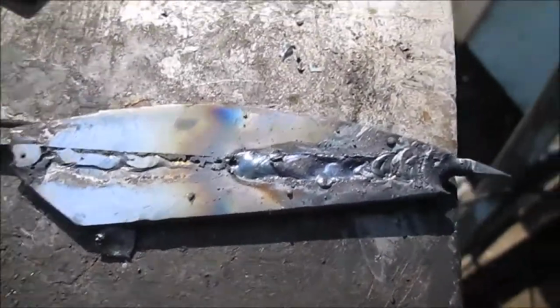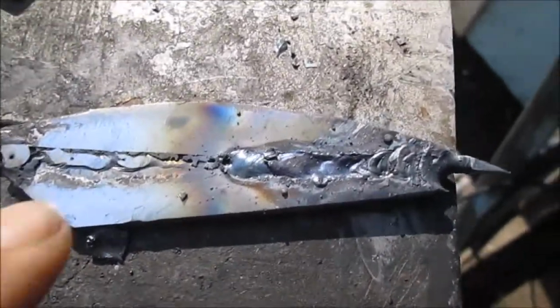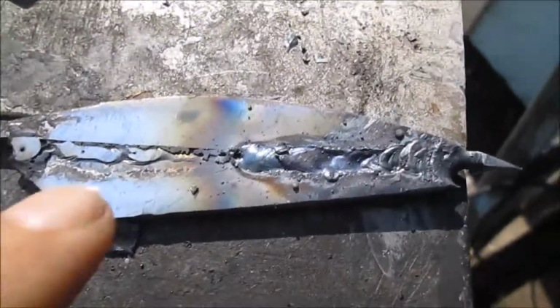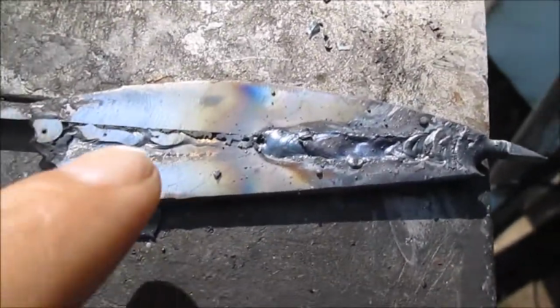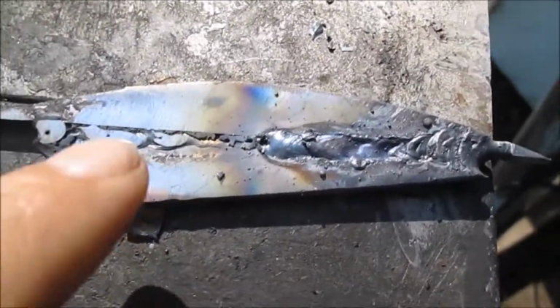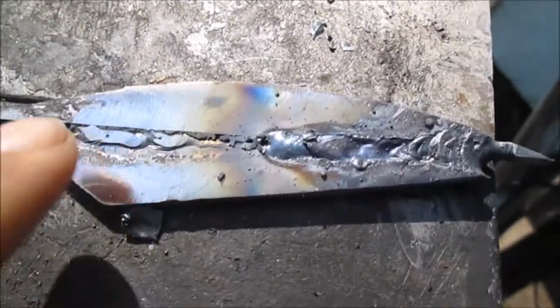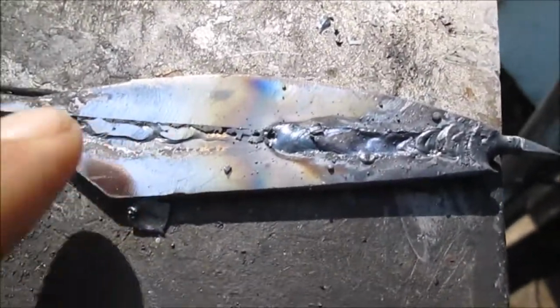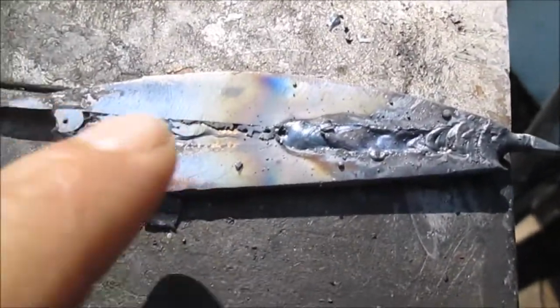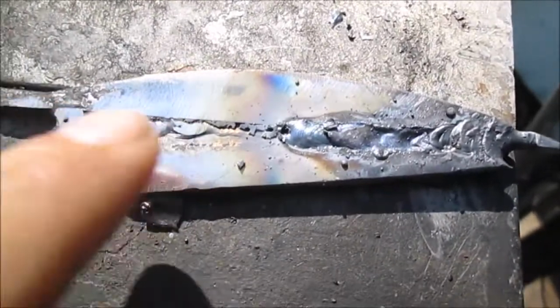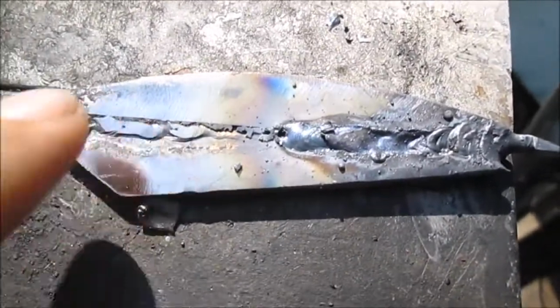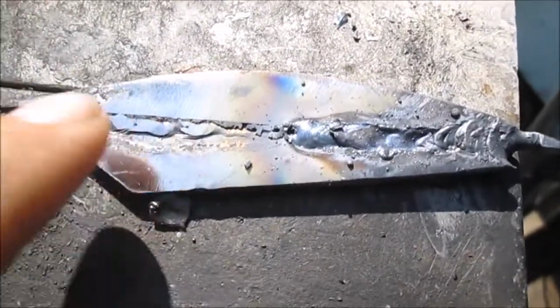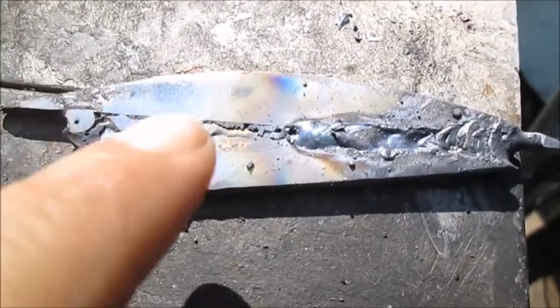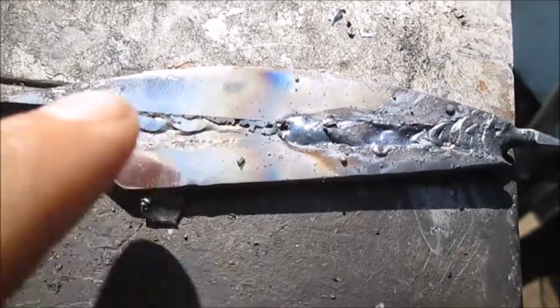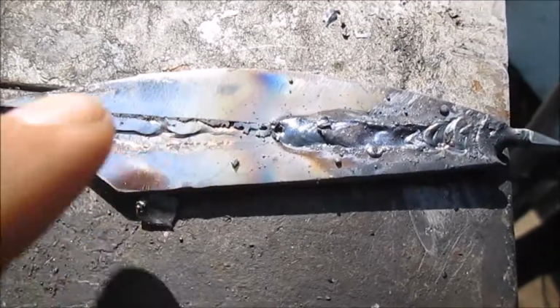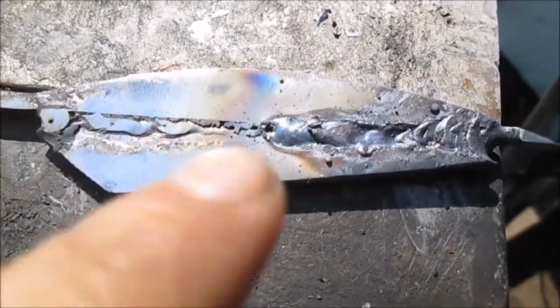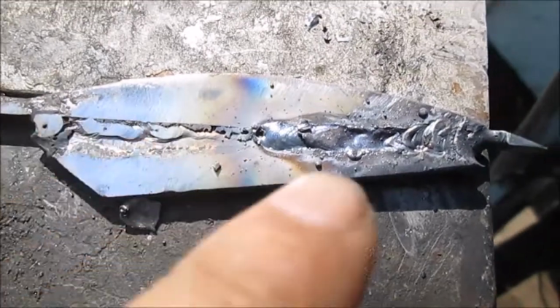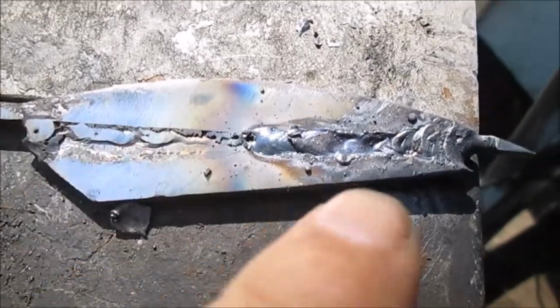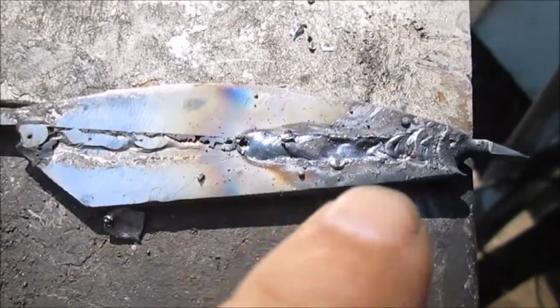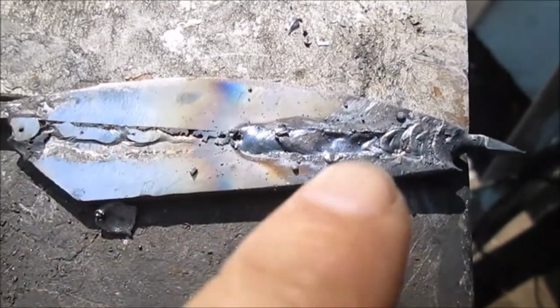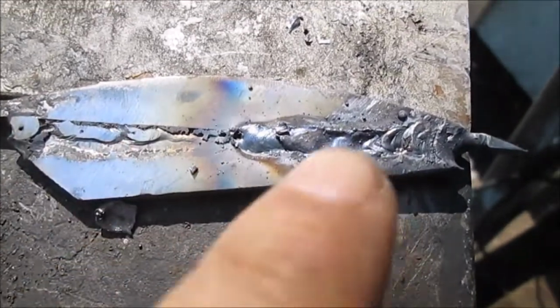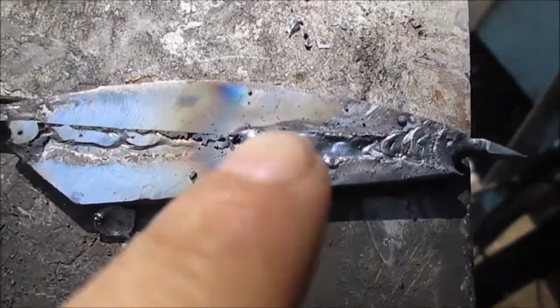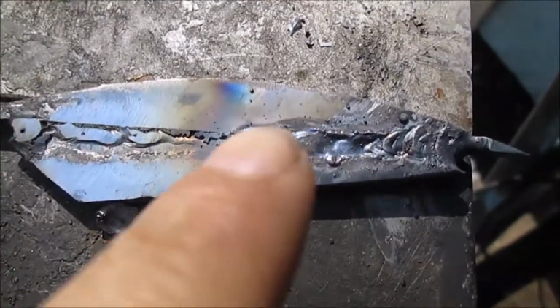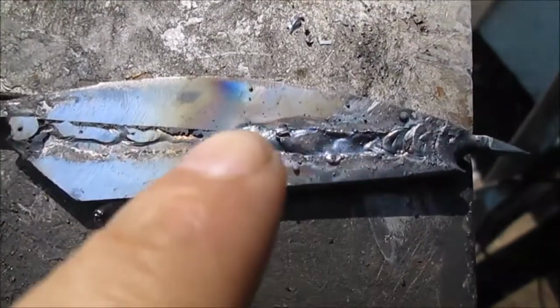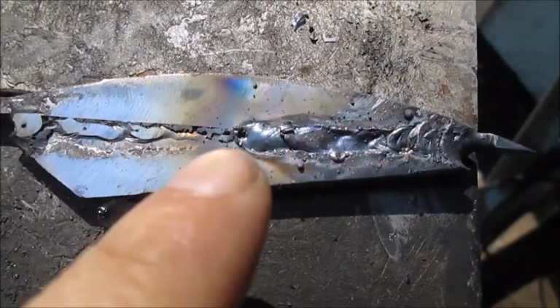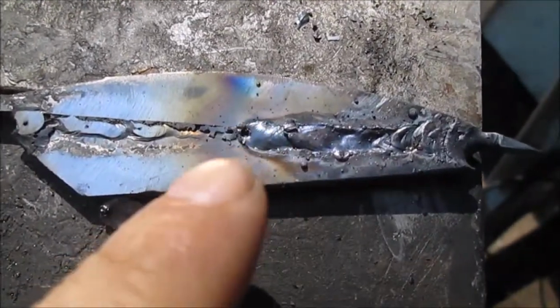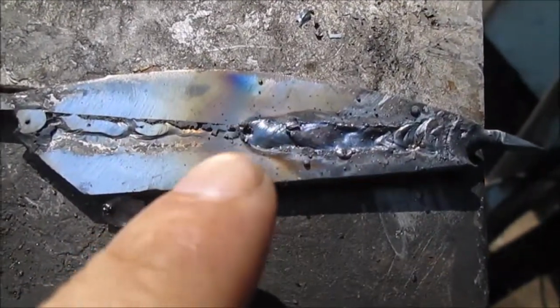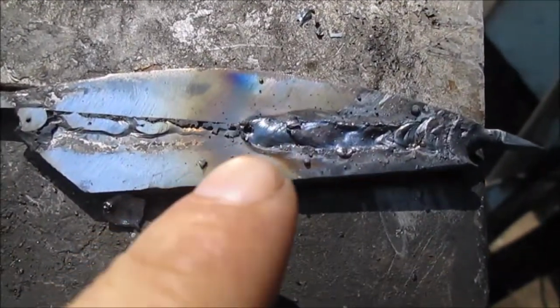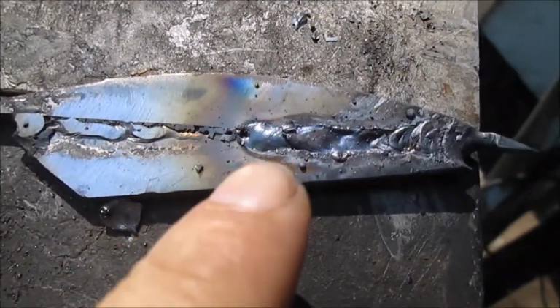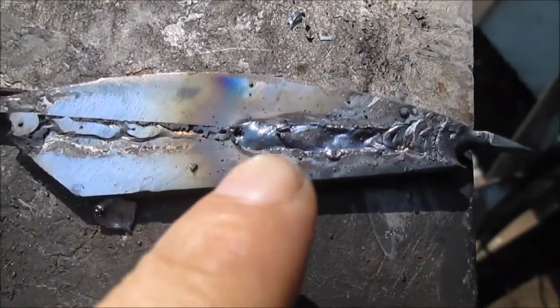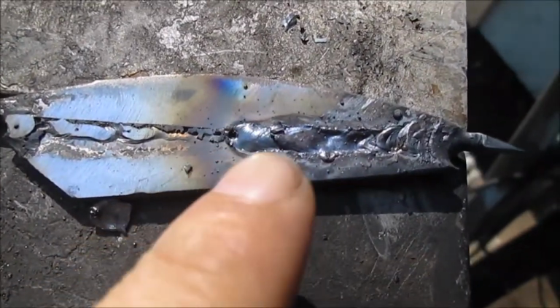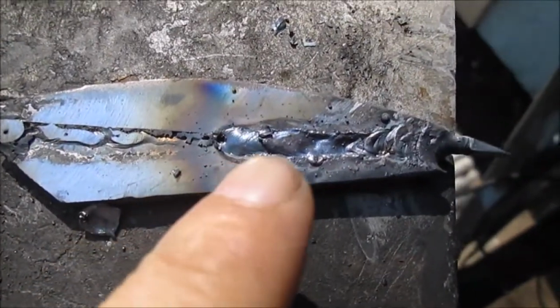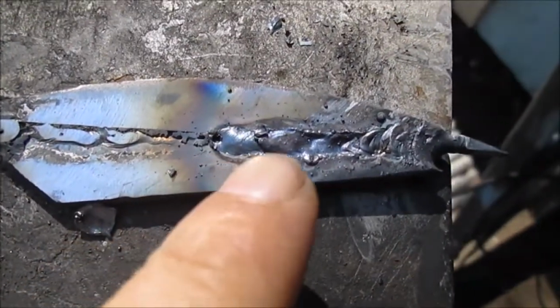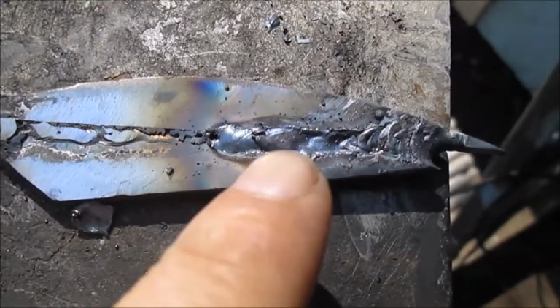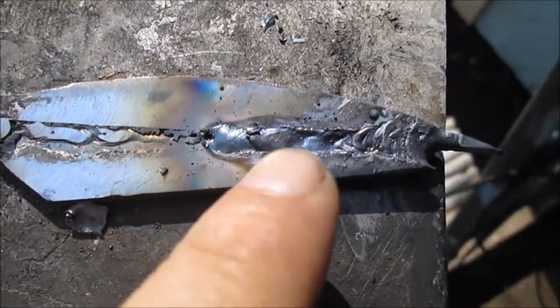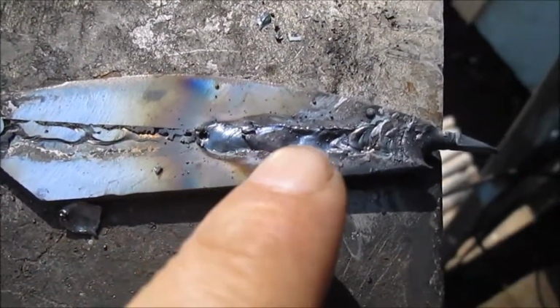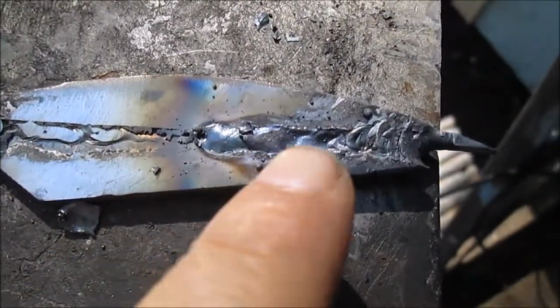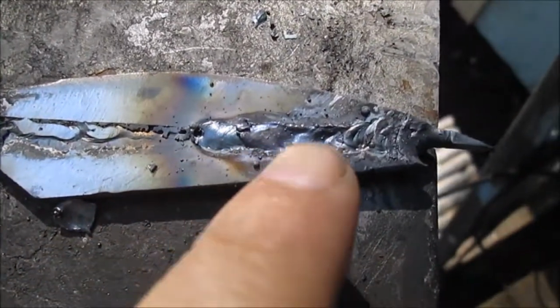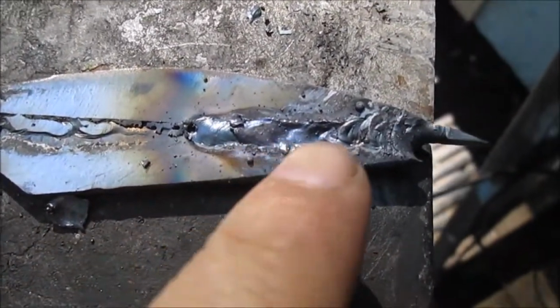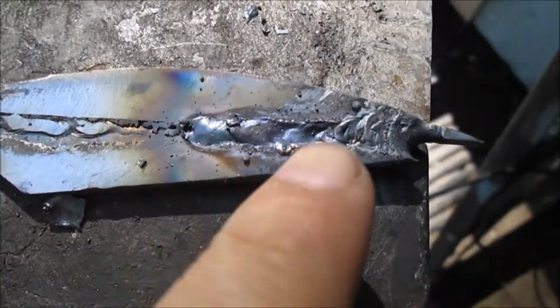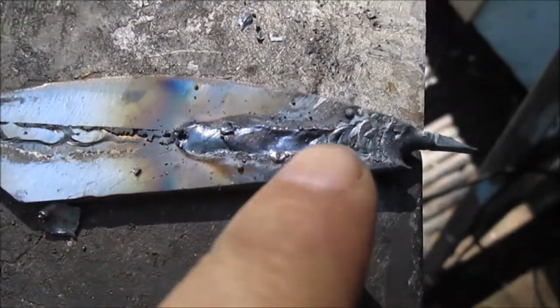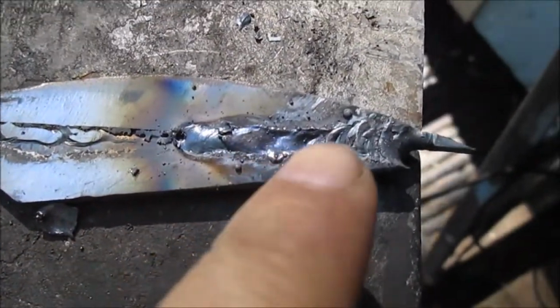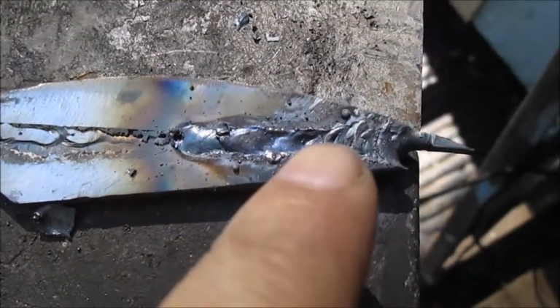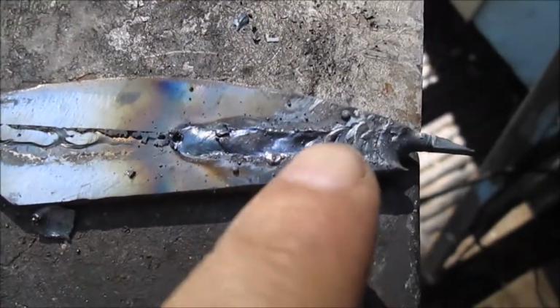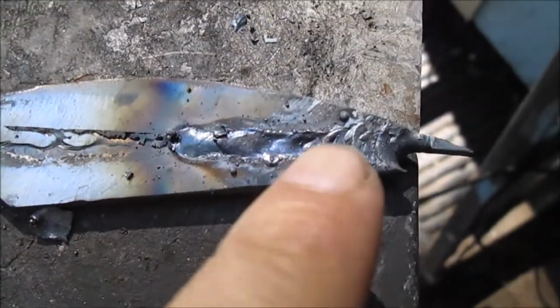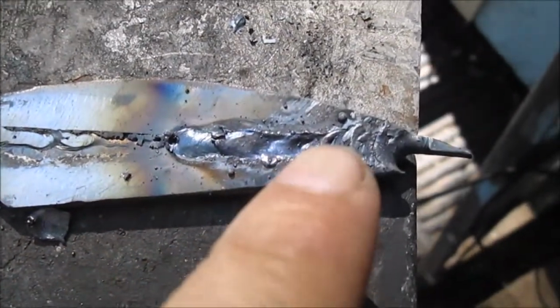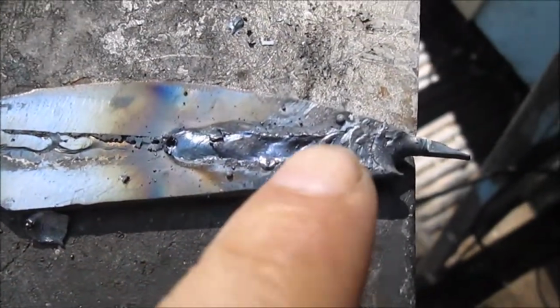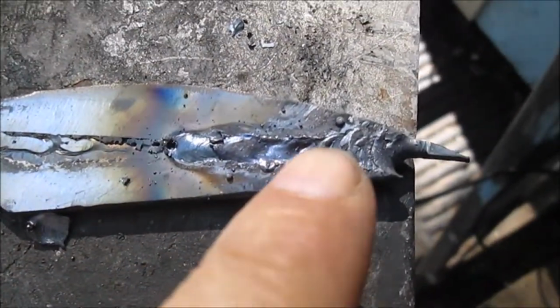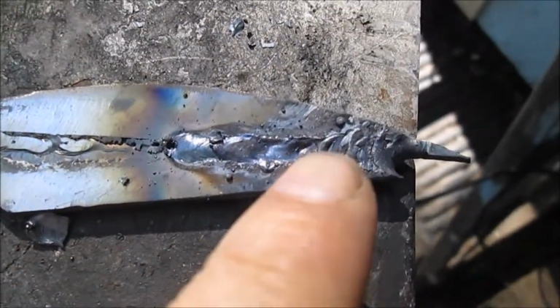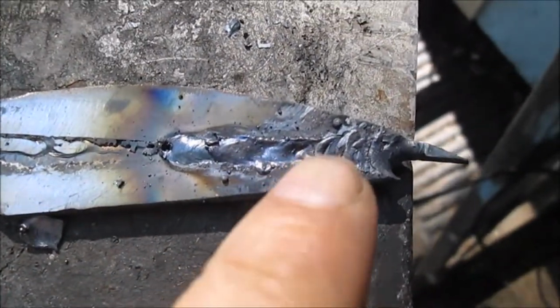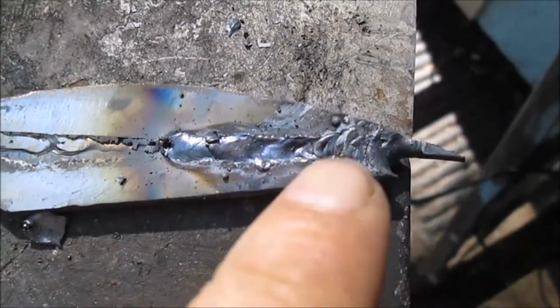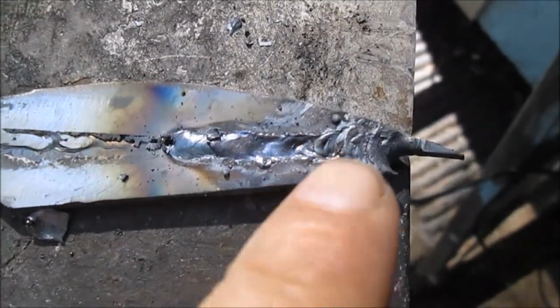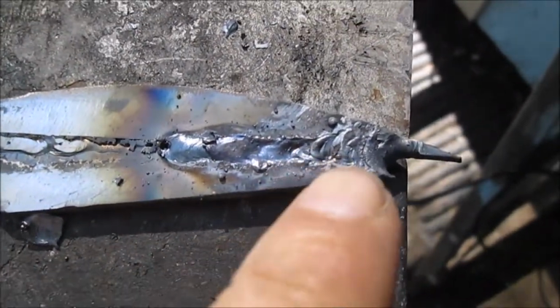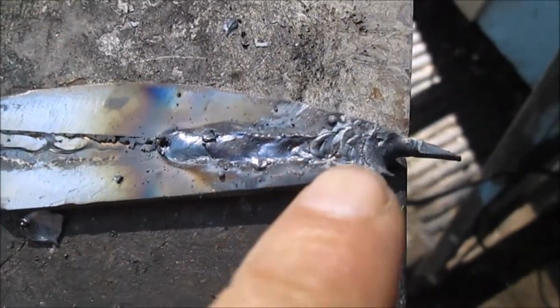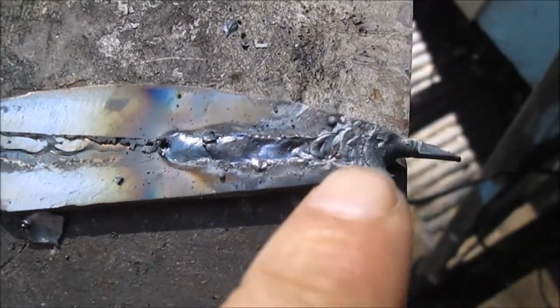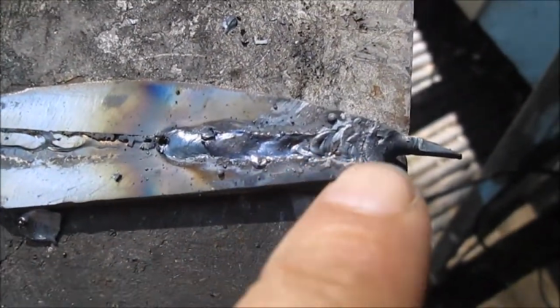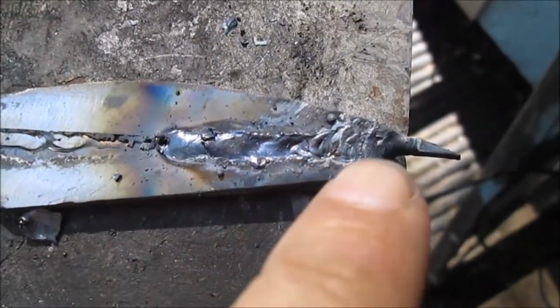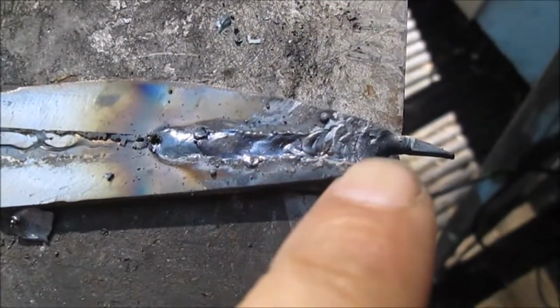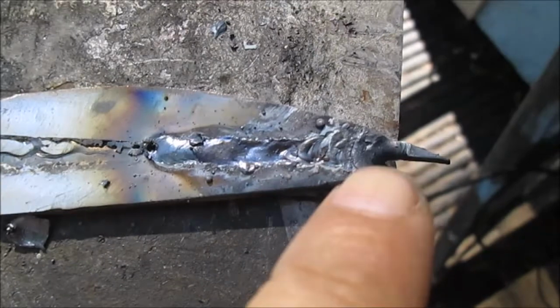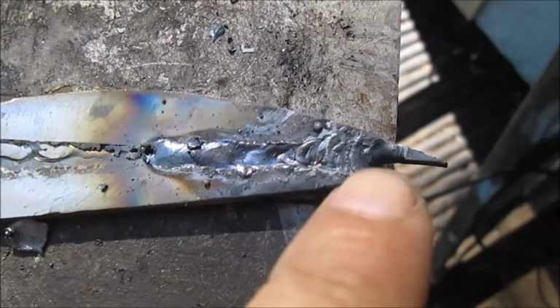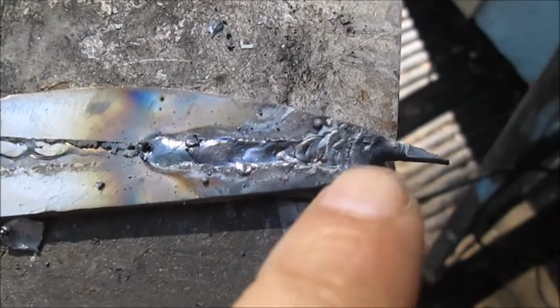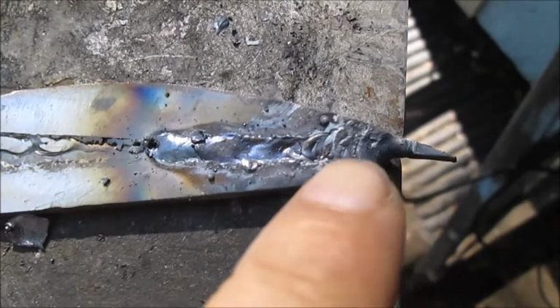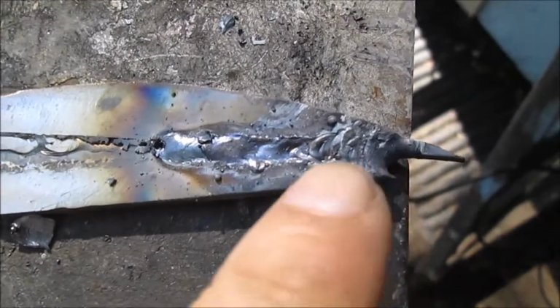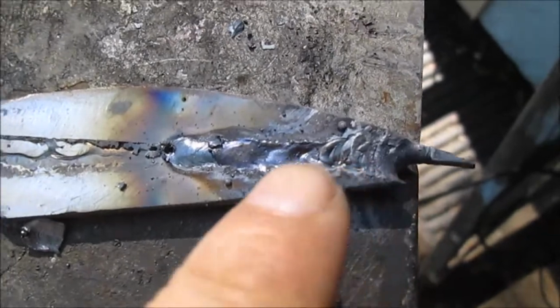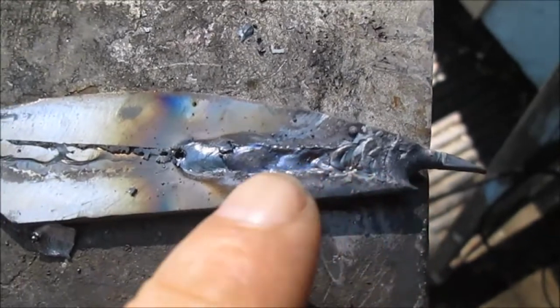Now this is the bottom side. We ground that off. Then here was the gap — we weld it, and it started getting thin. So you can see where I just had to kind of keep spot welding it.